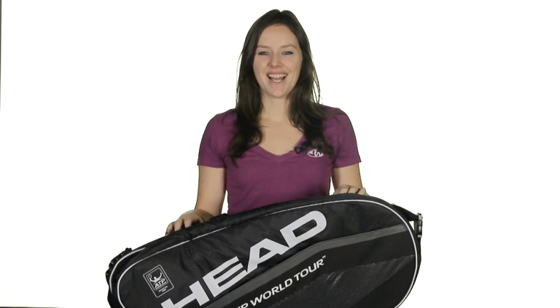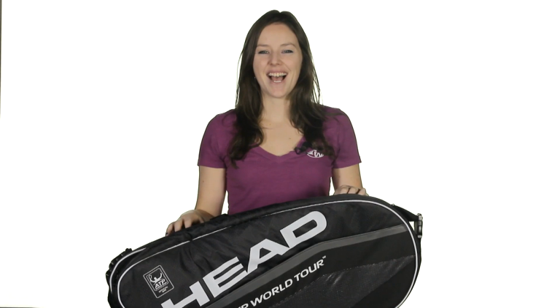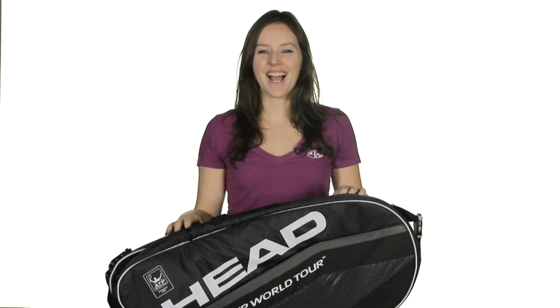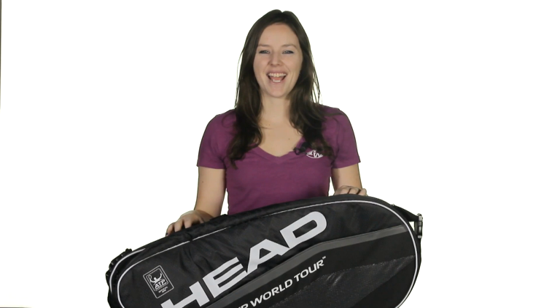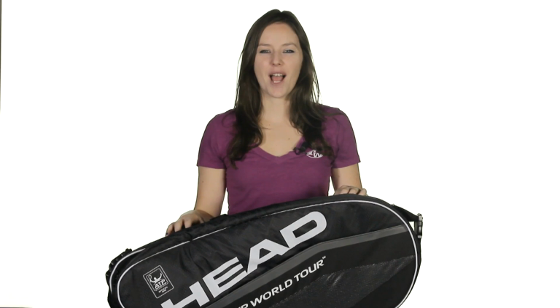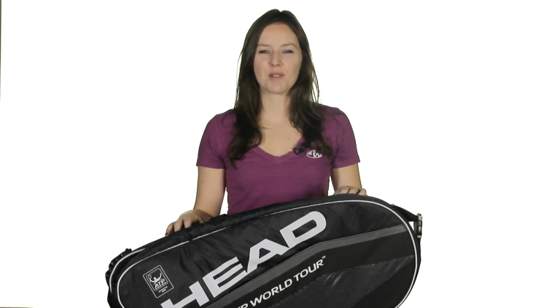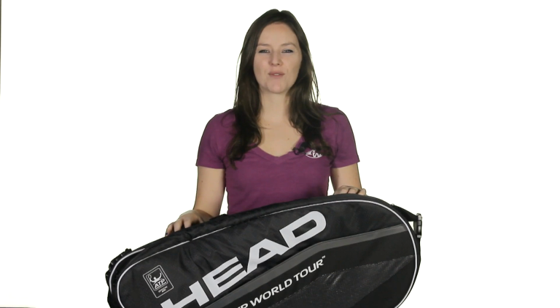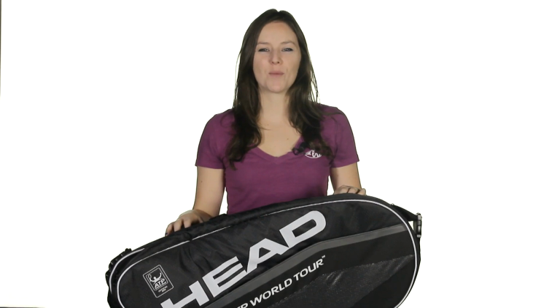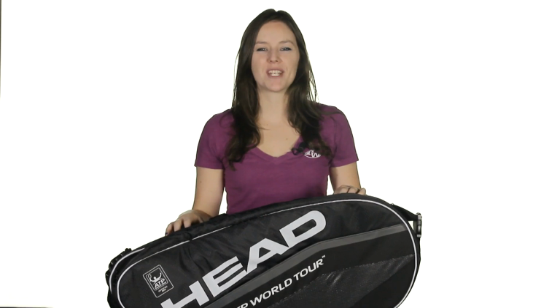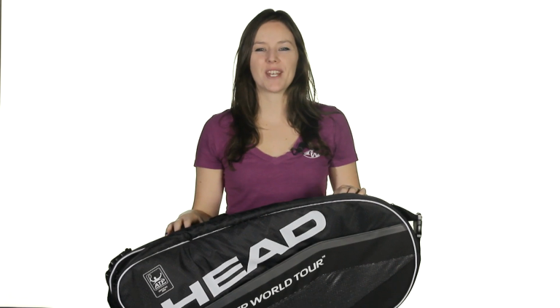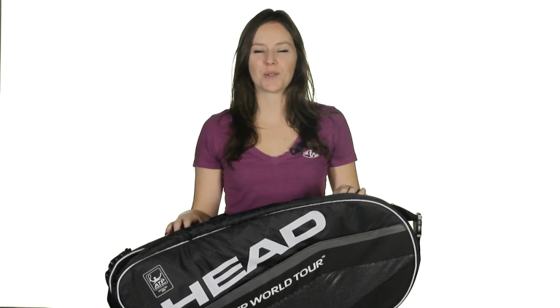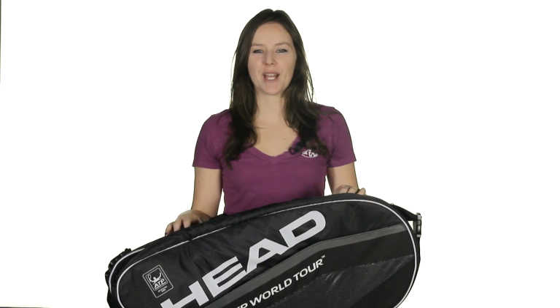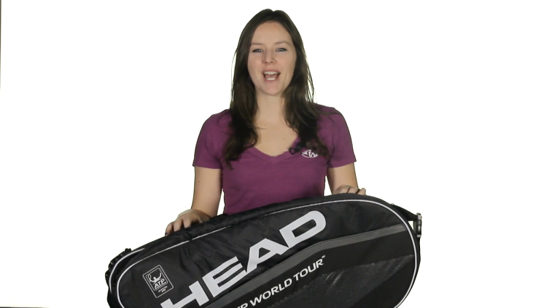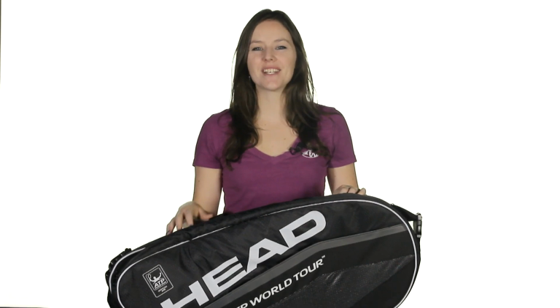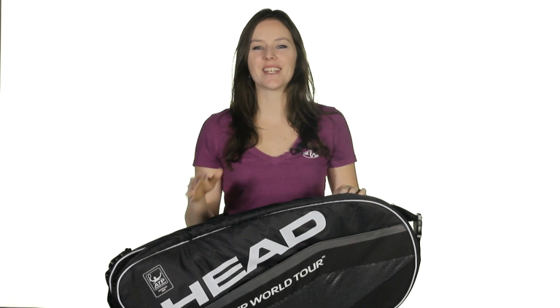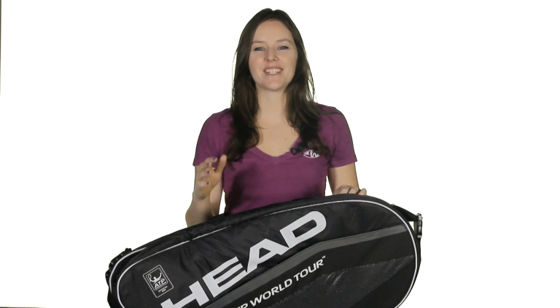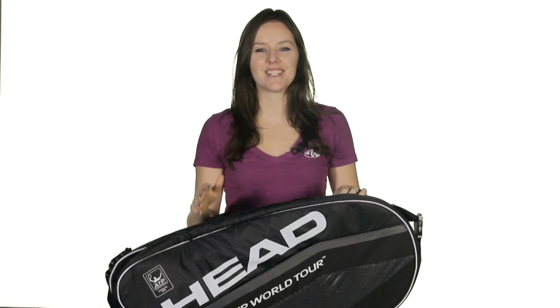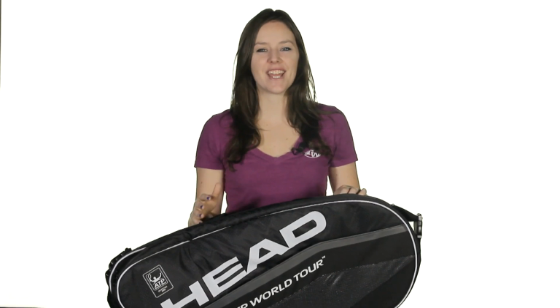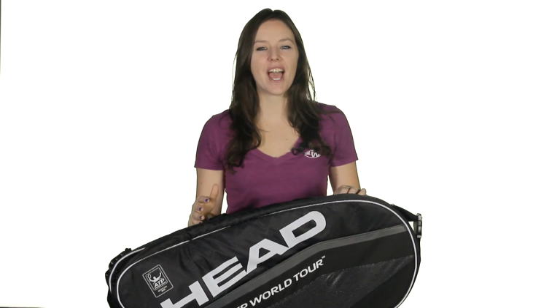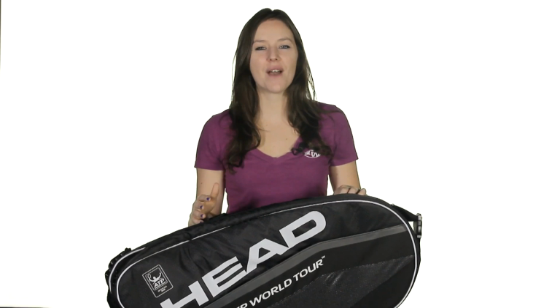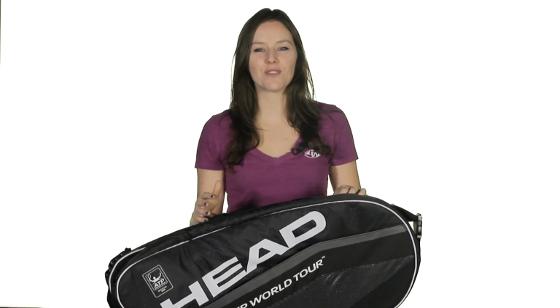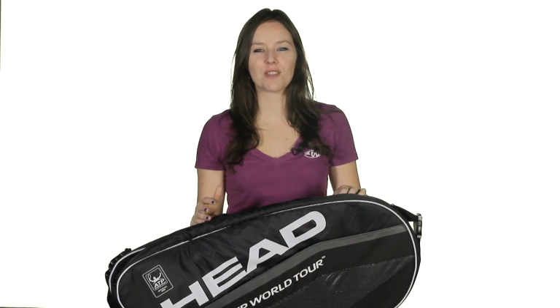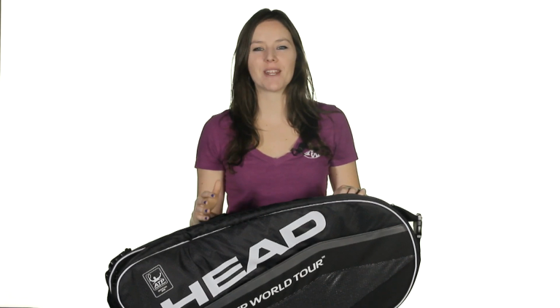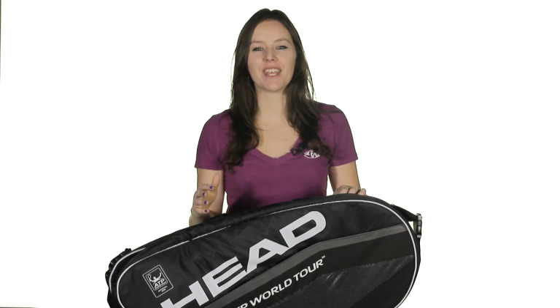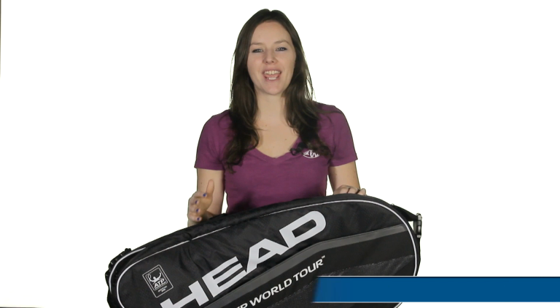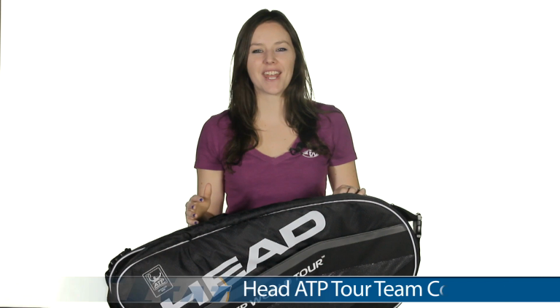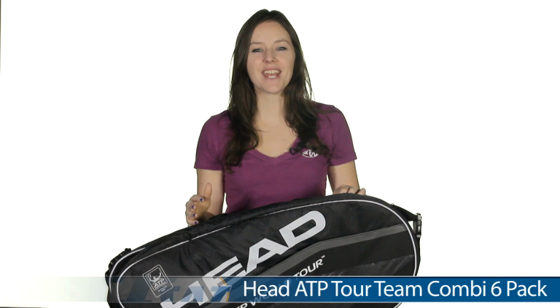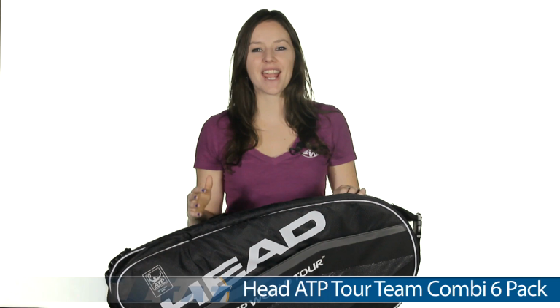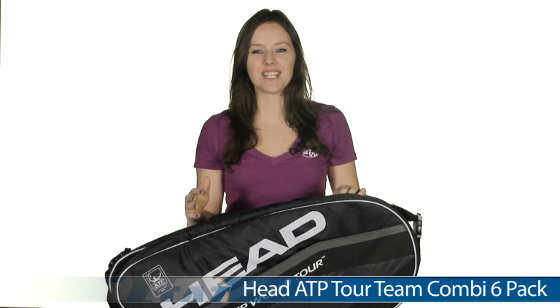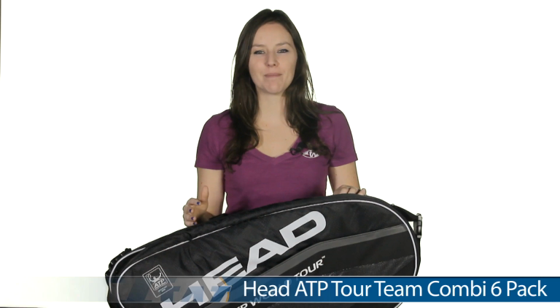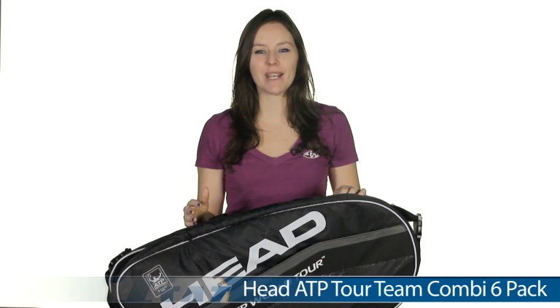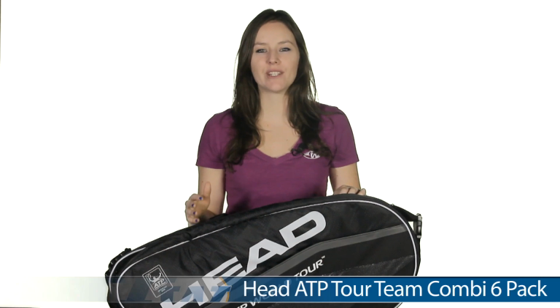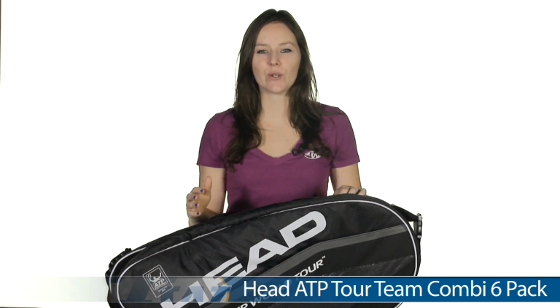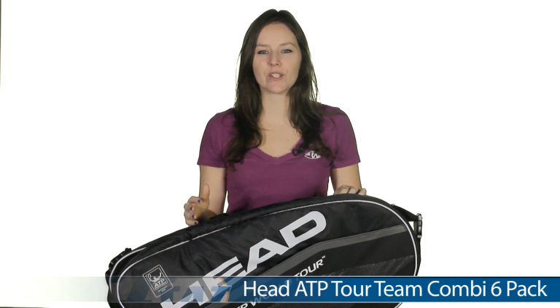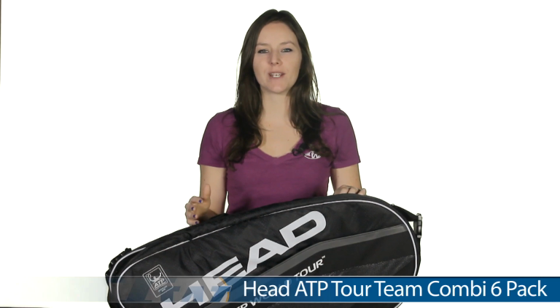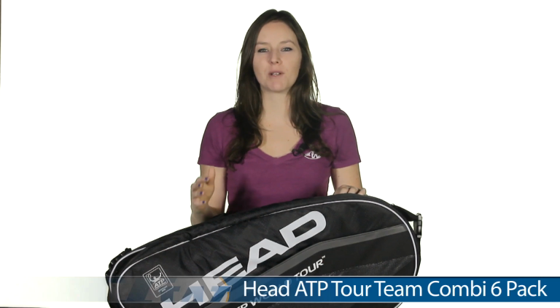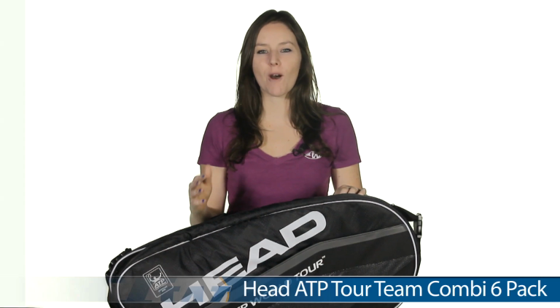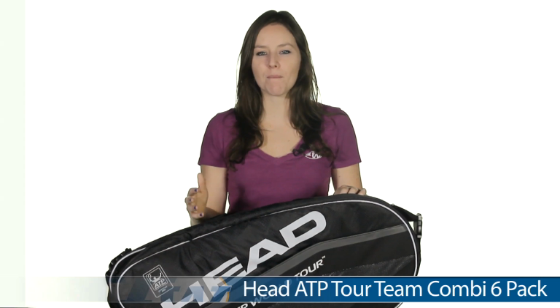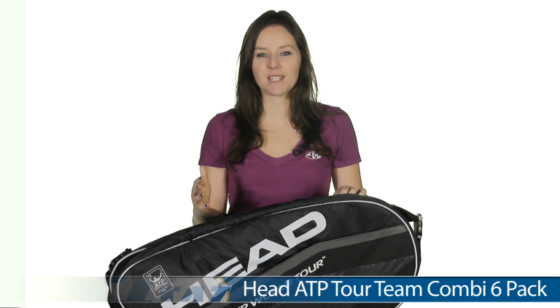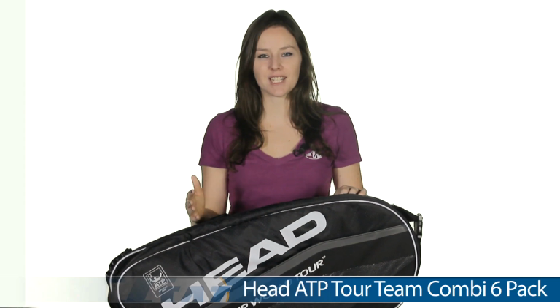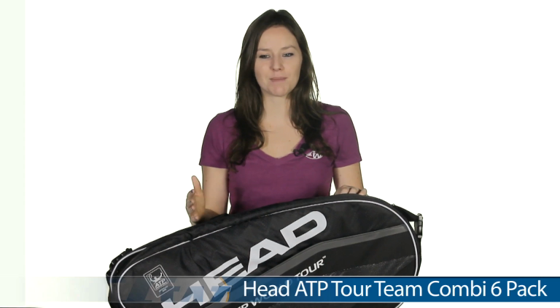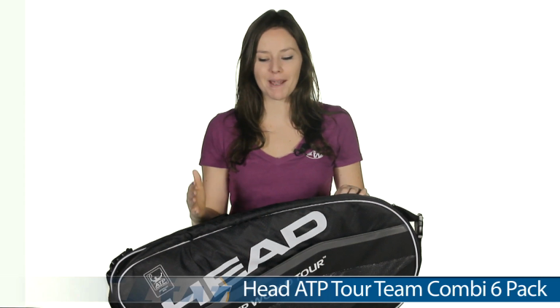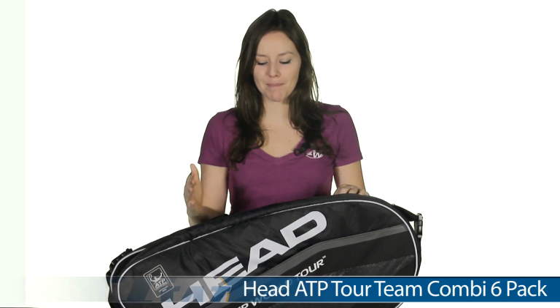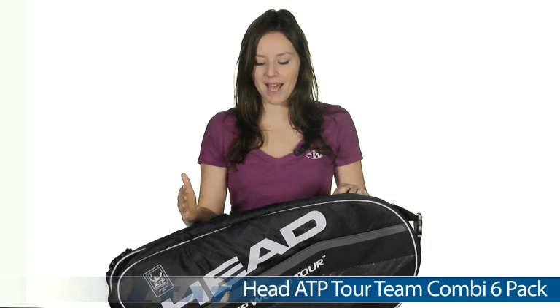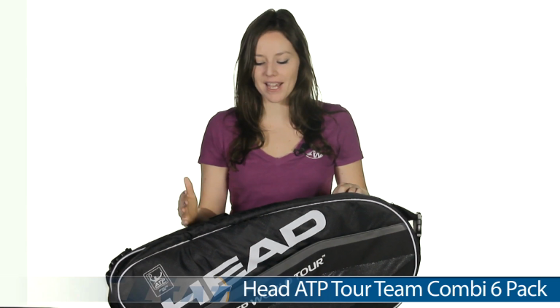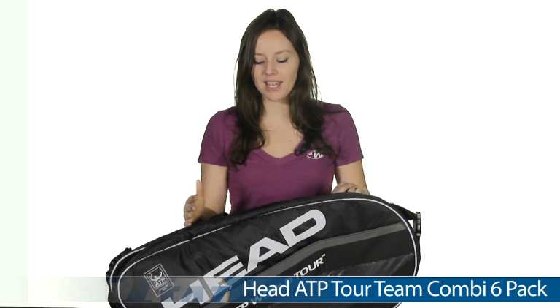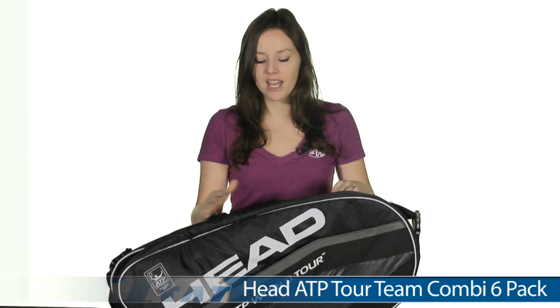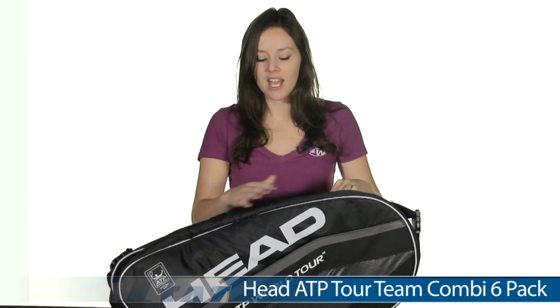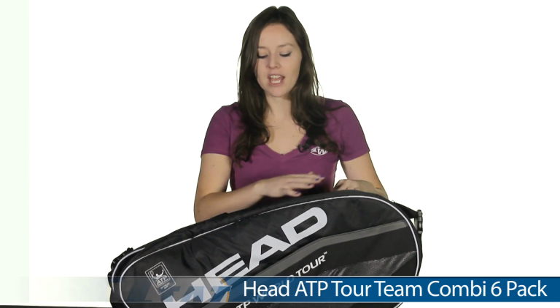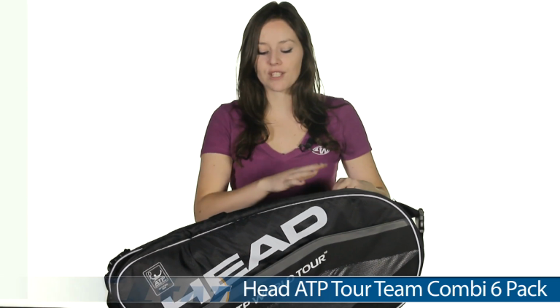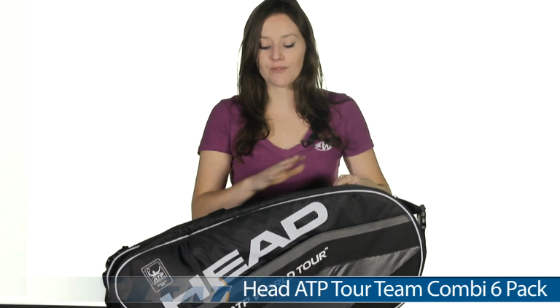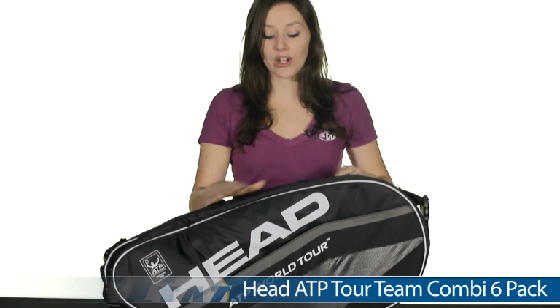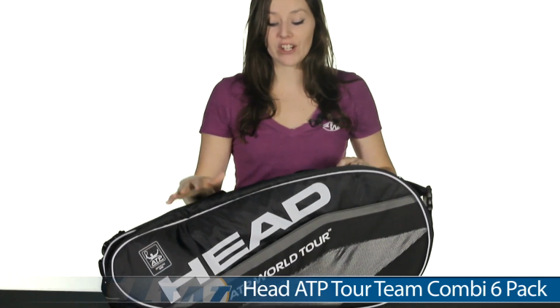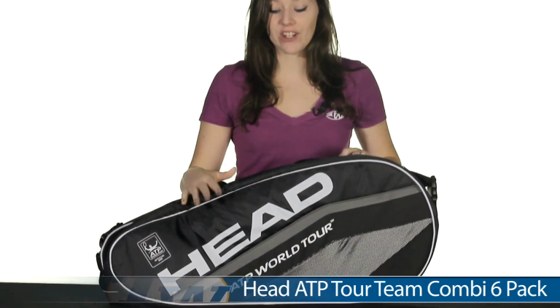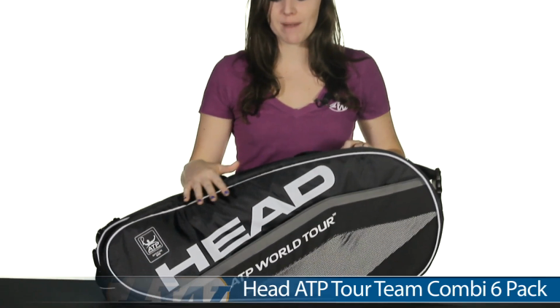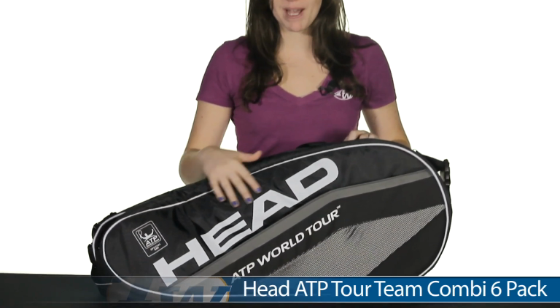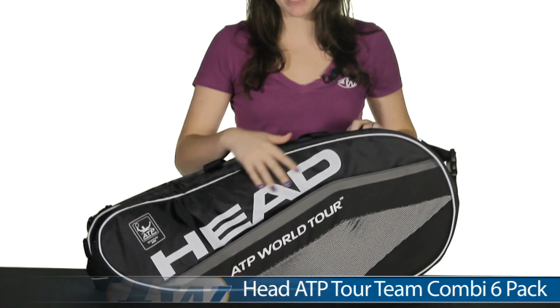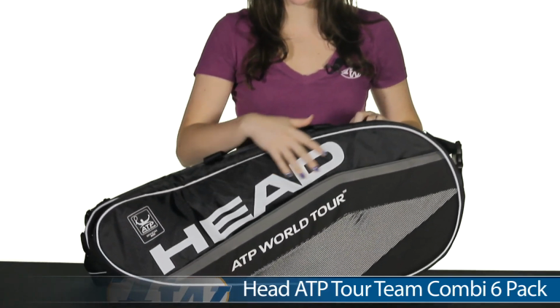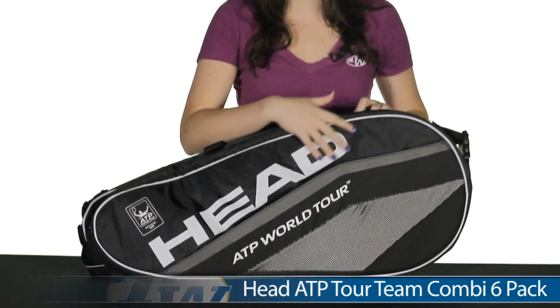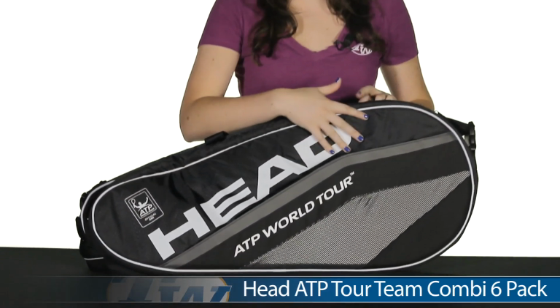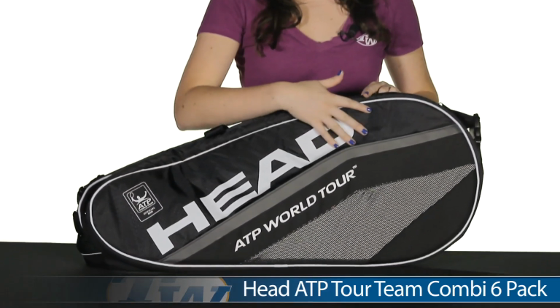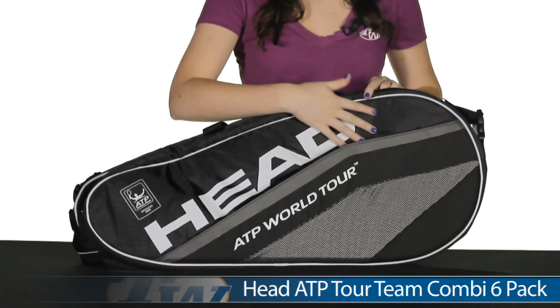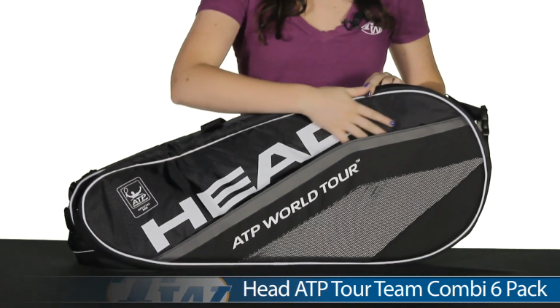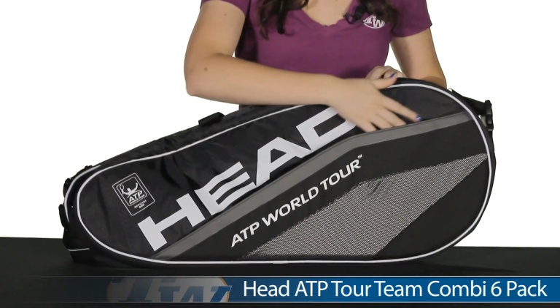Hi, I'm Shibulman from Tennis Warehouse and today I have with me the Head ATP Tour Team Combi Six Pack Bag. It's a very great bag and it has a lot of functions.